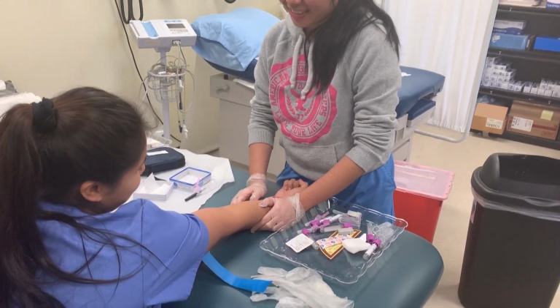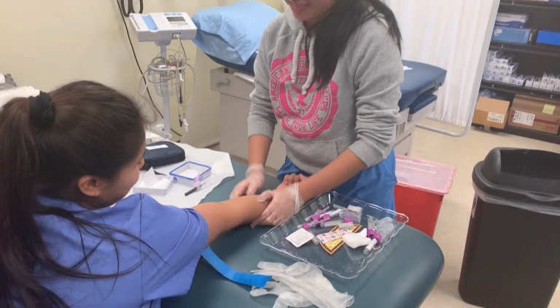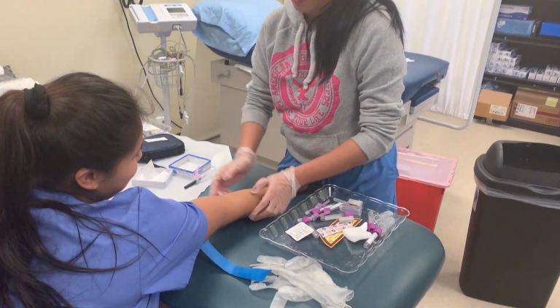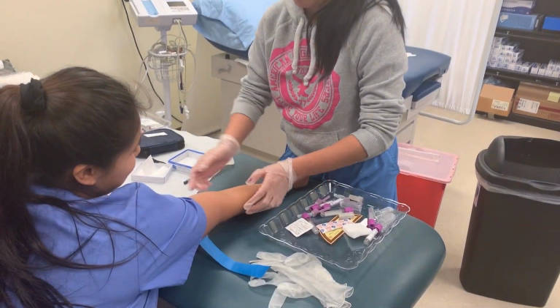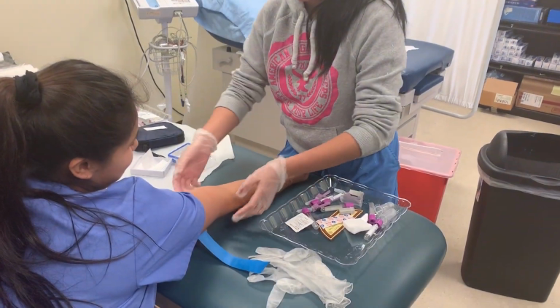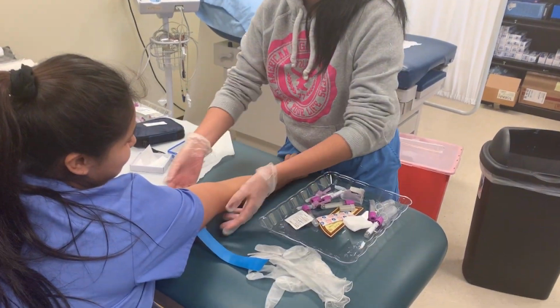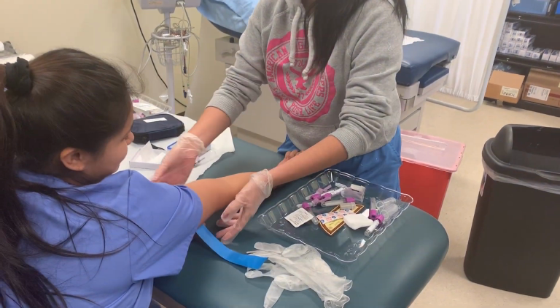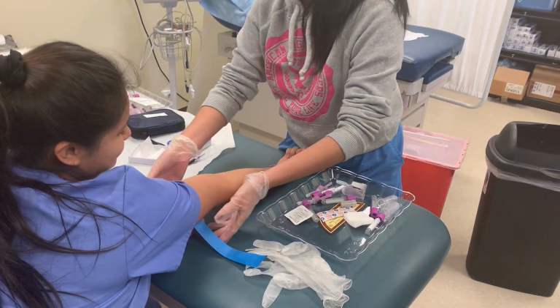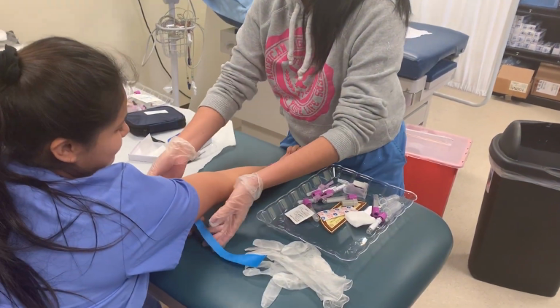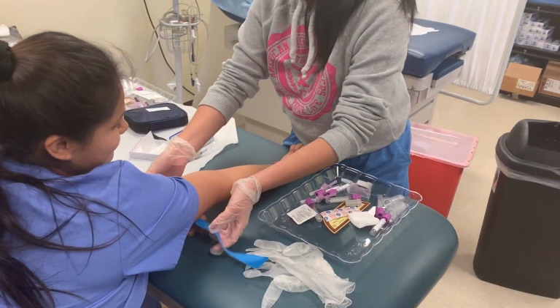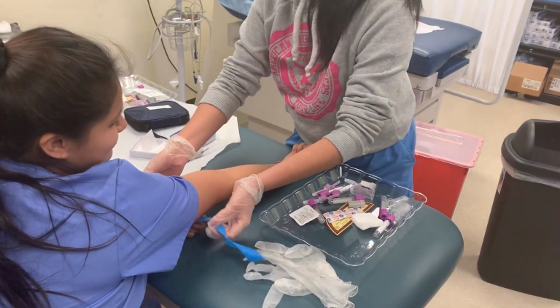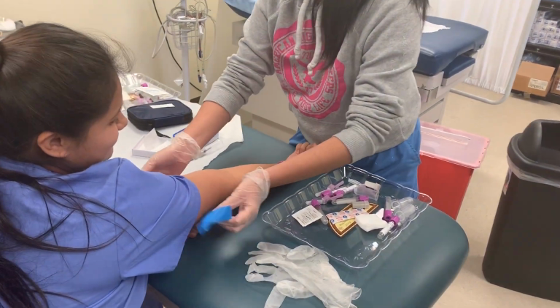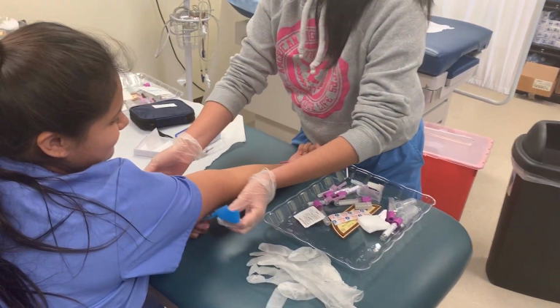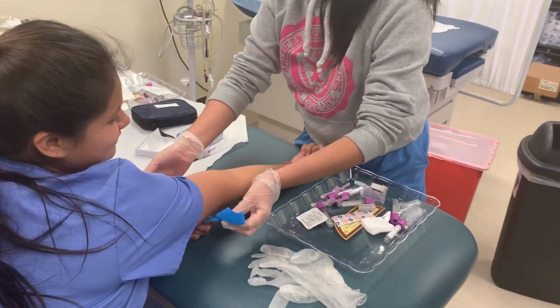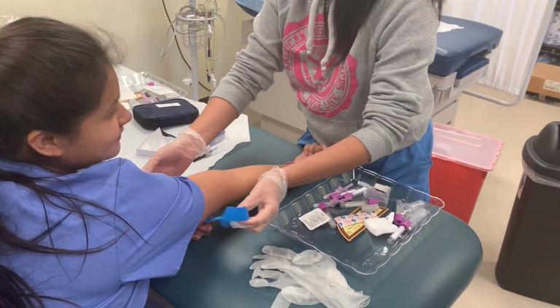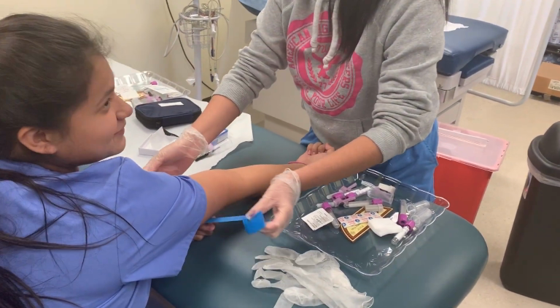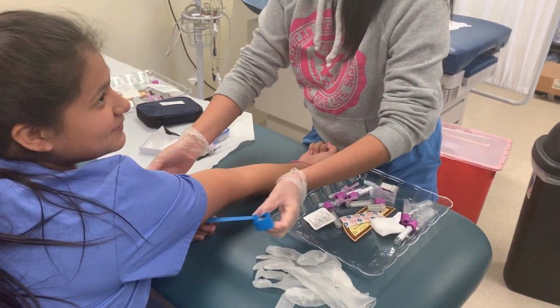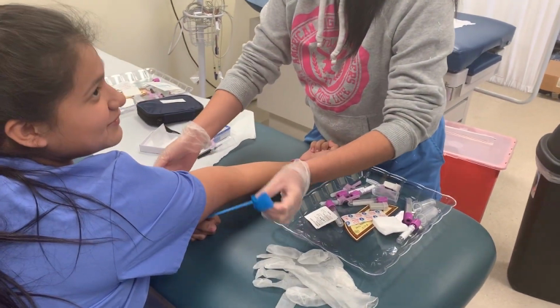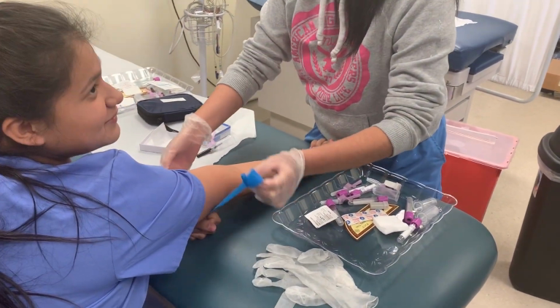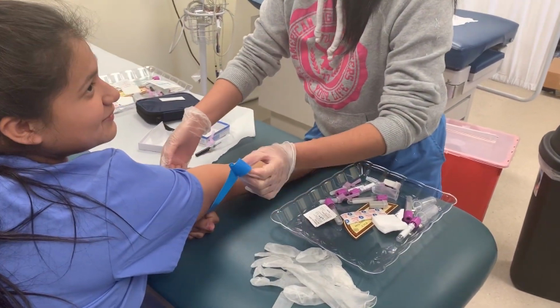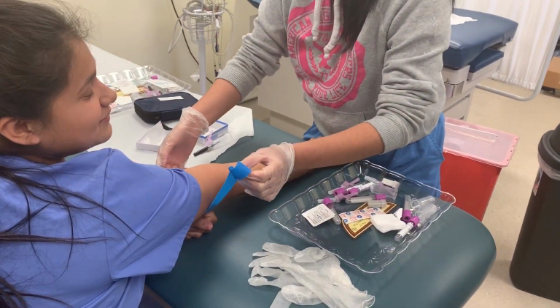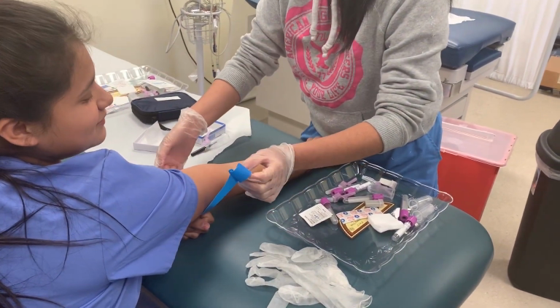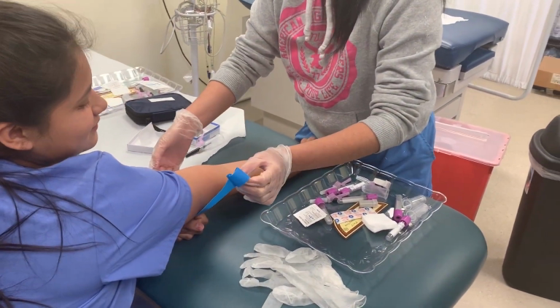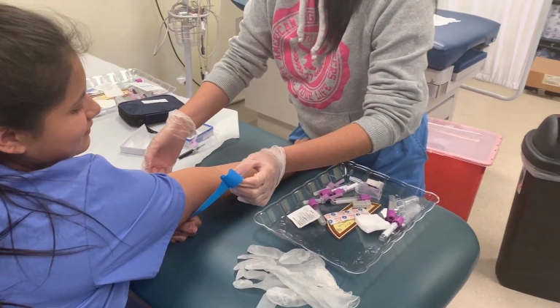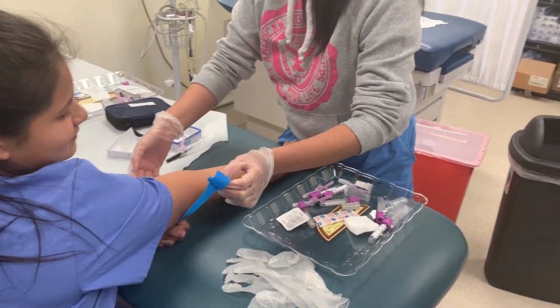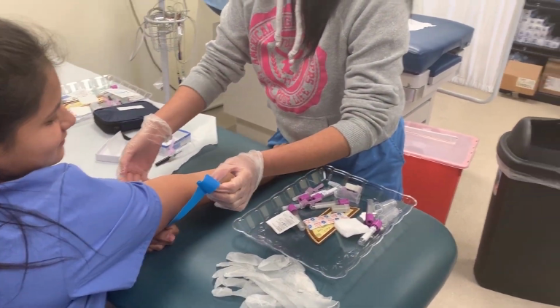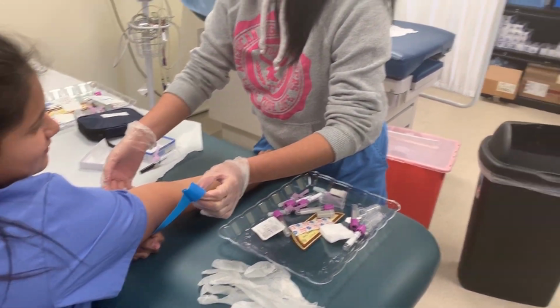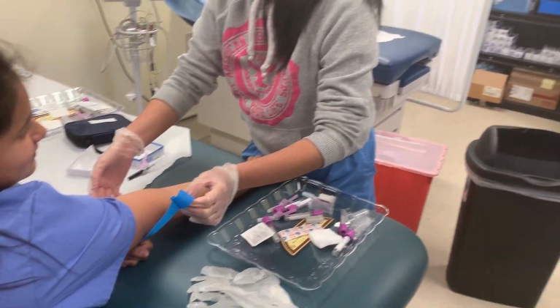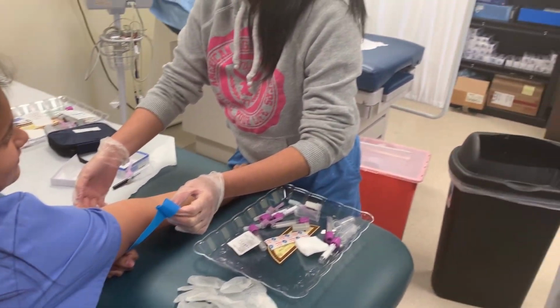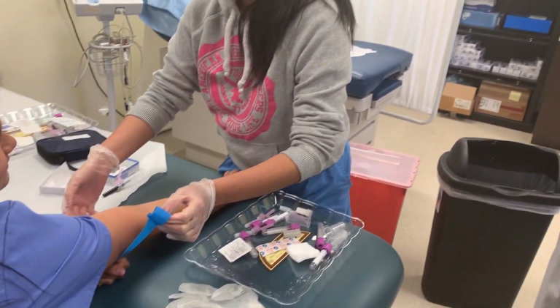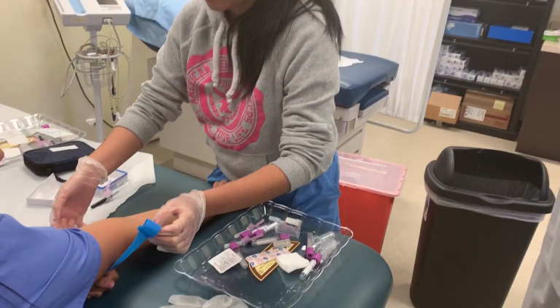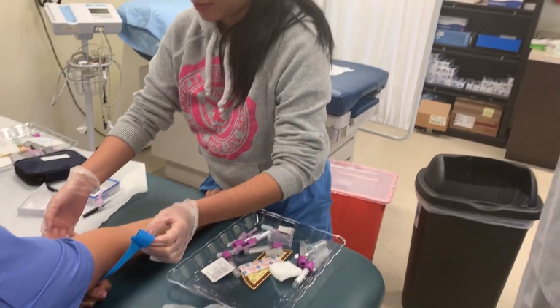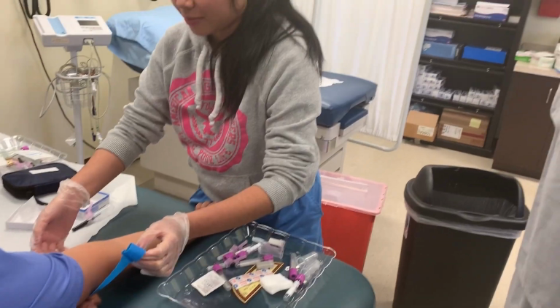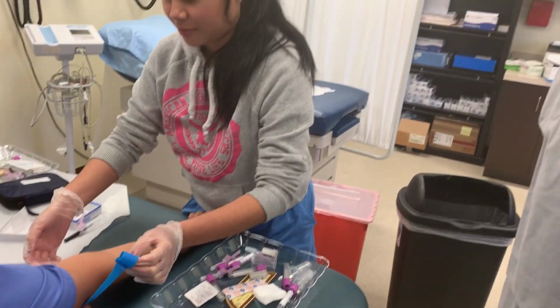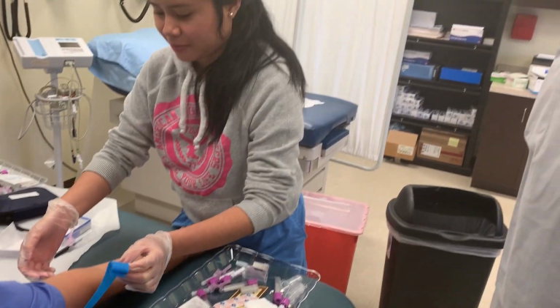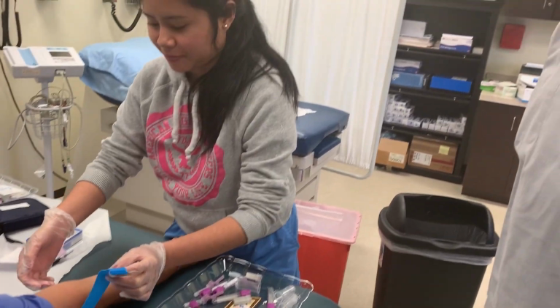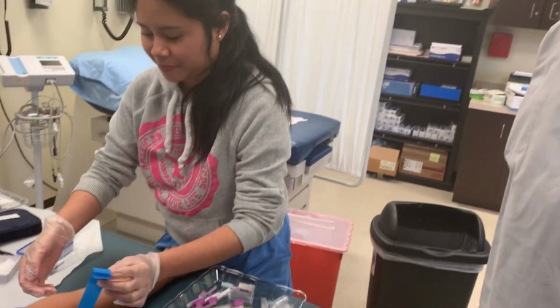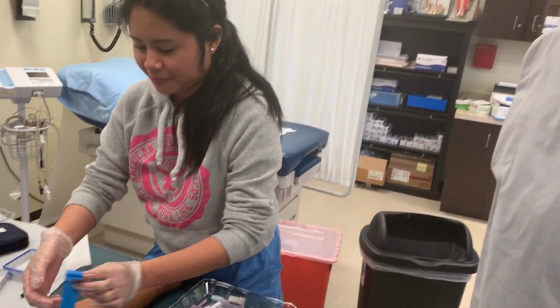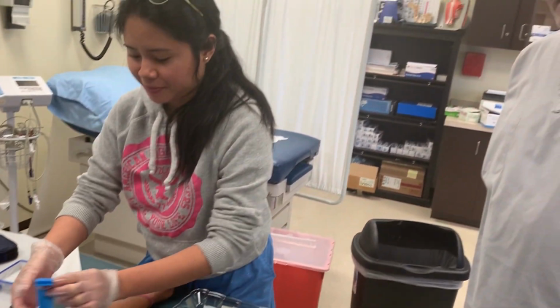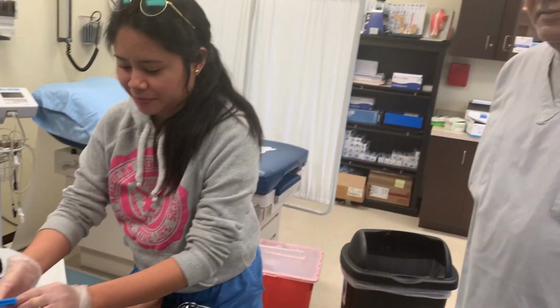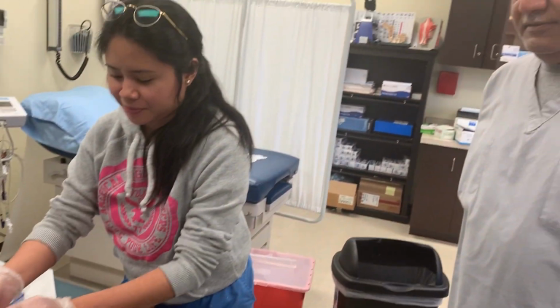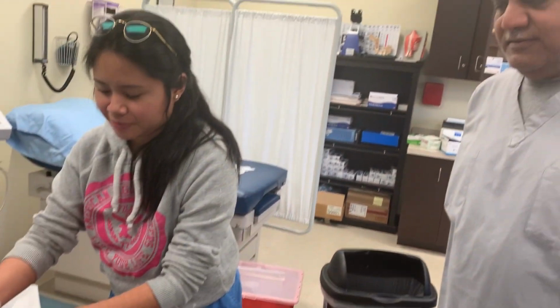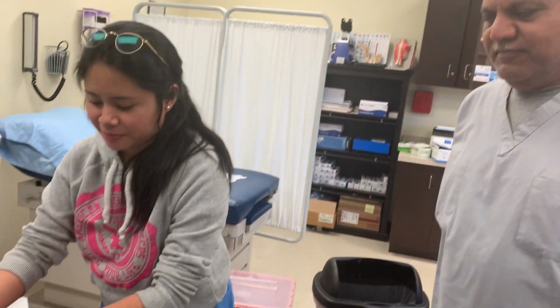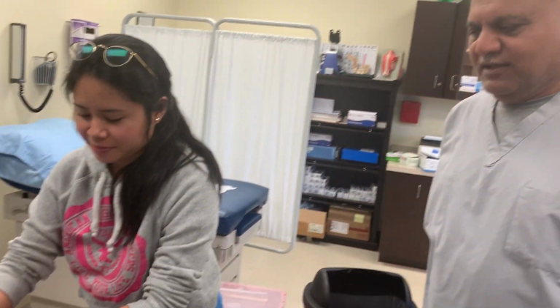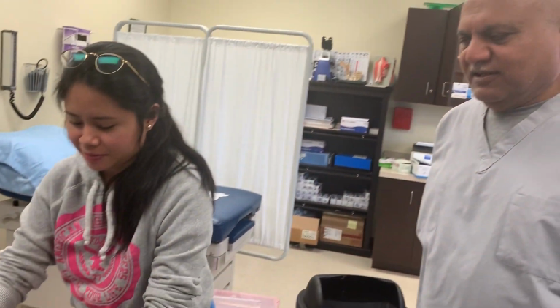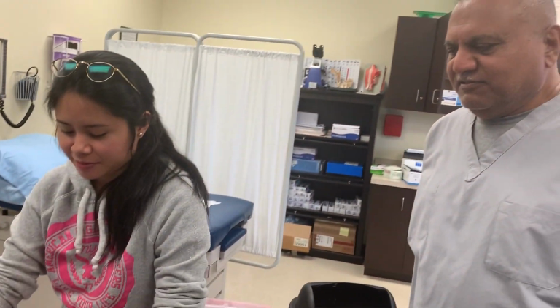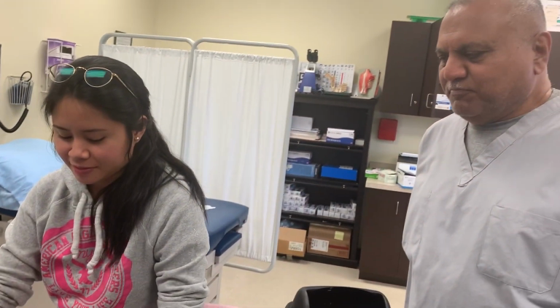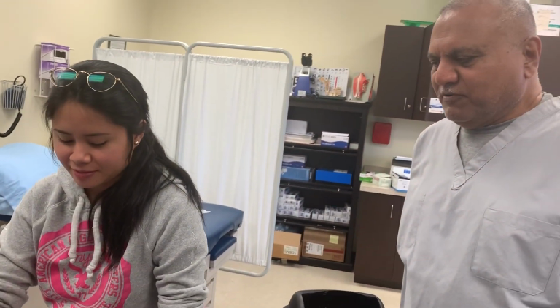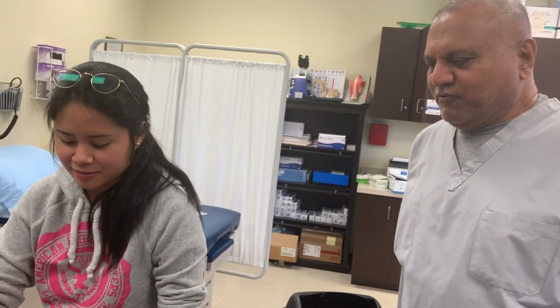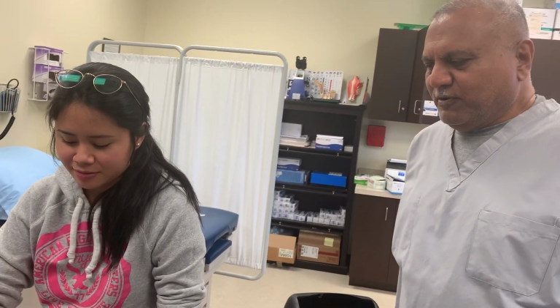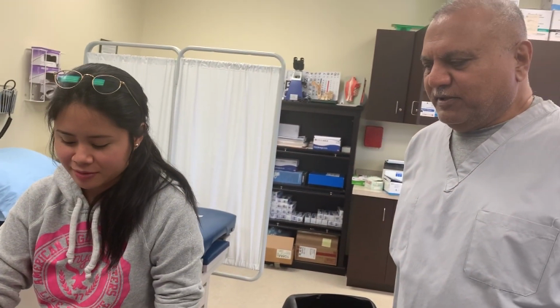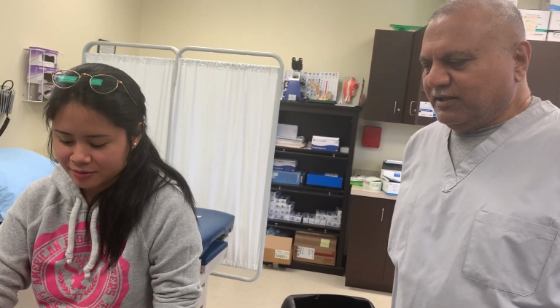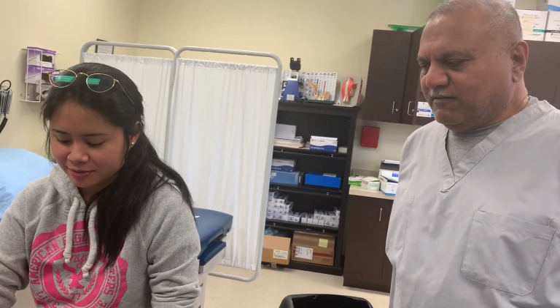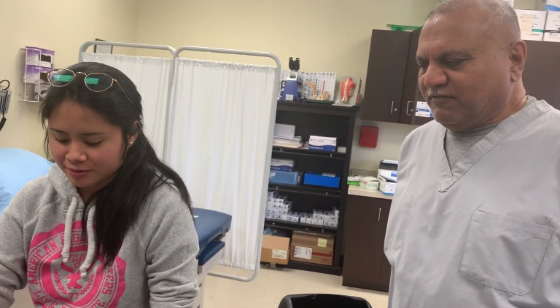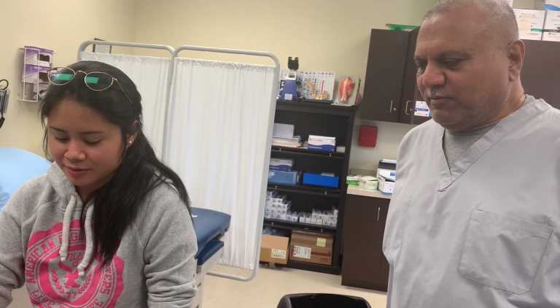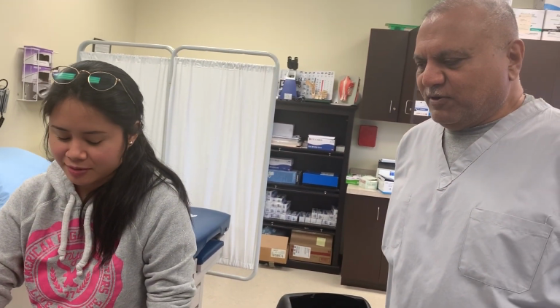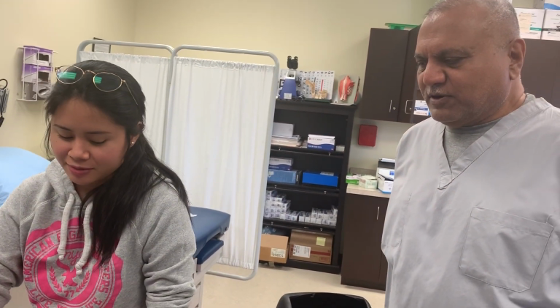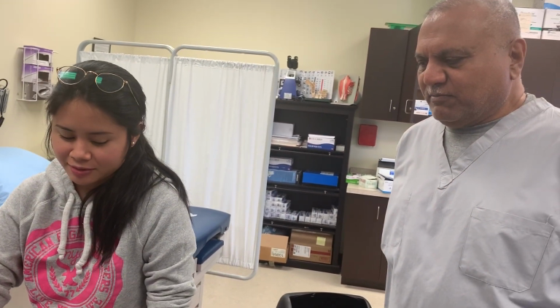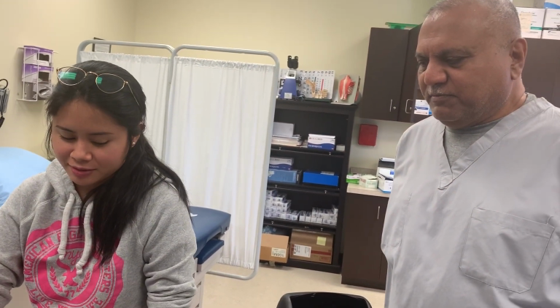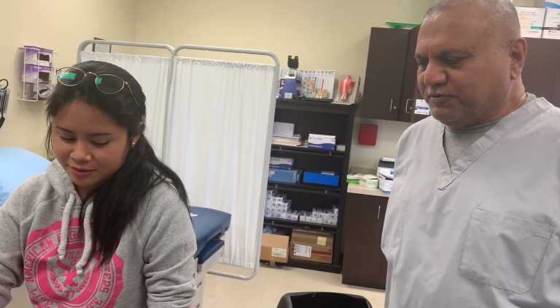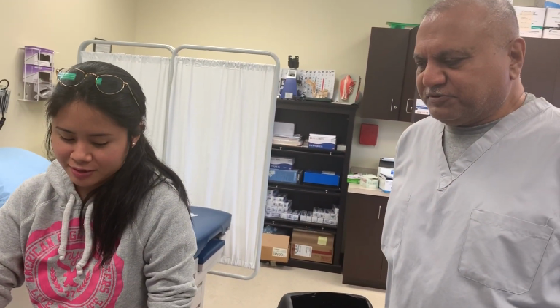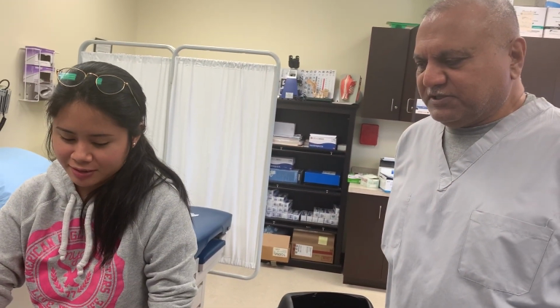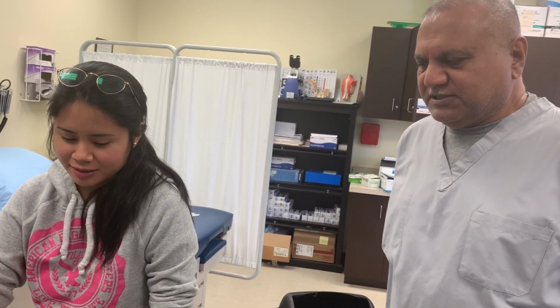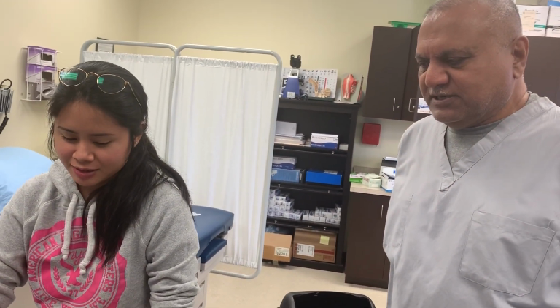Hi, good morning. This is Dr. Modi. My MA Day class is performing a phlebotomy procedure.